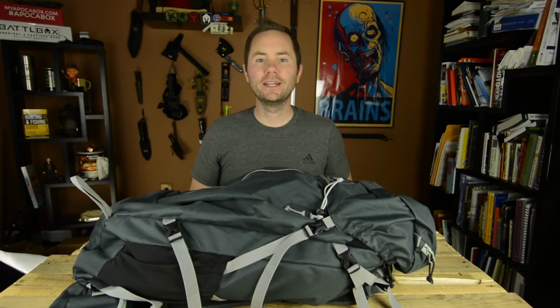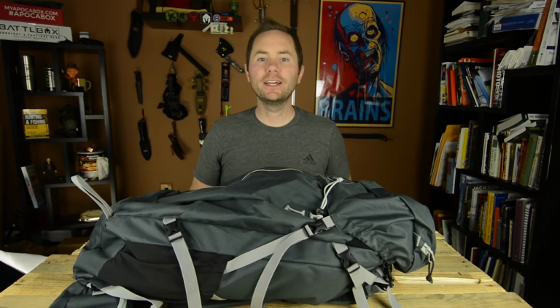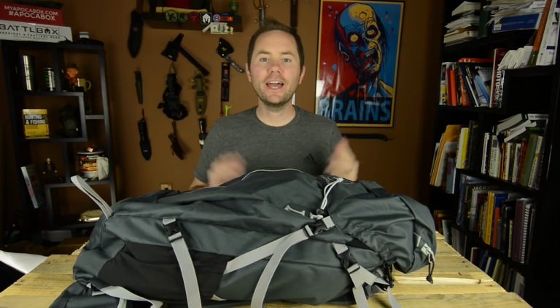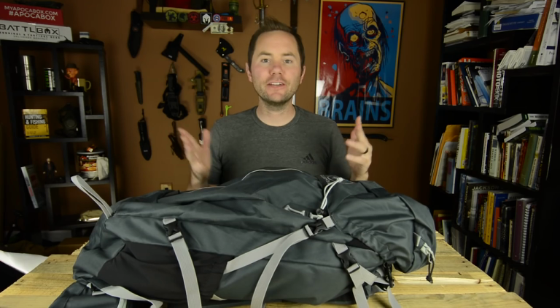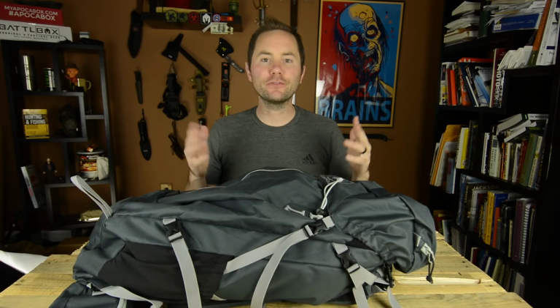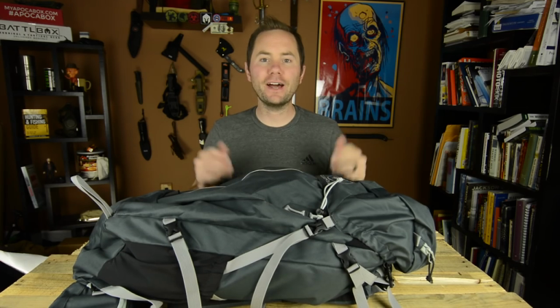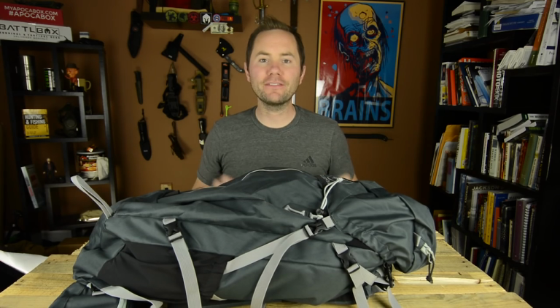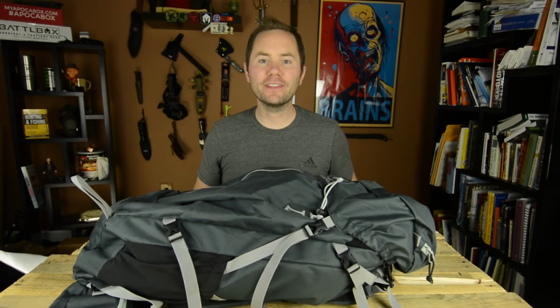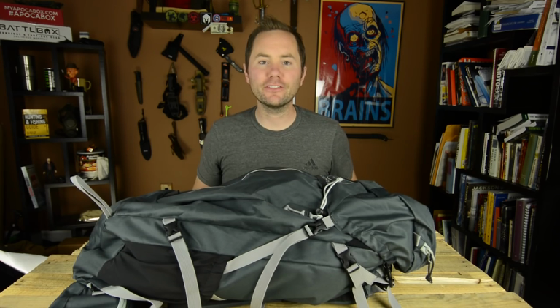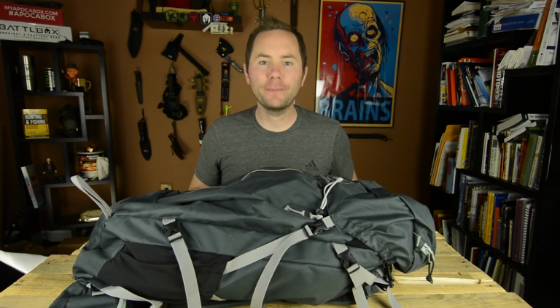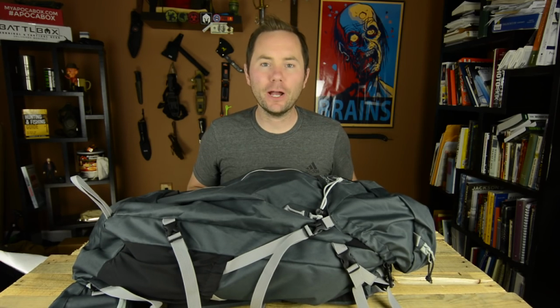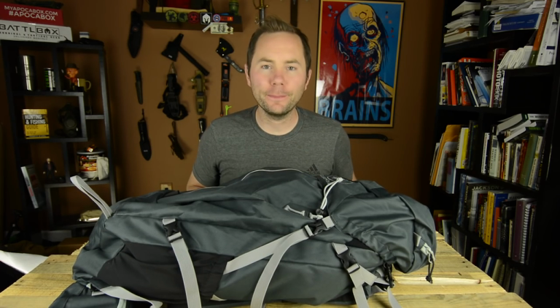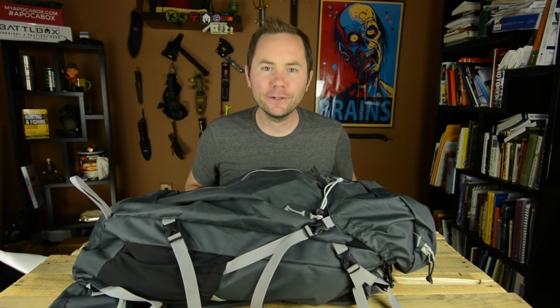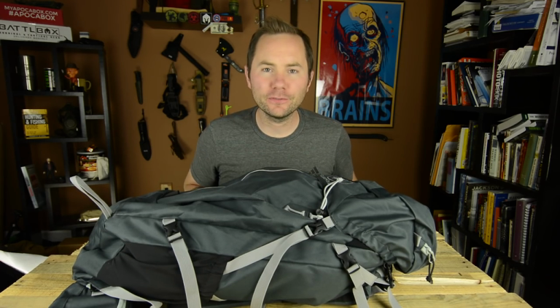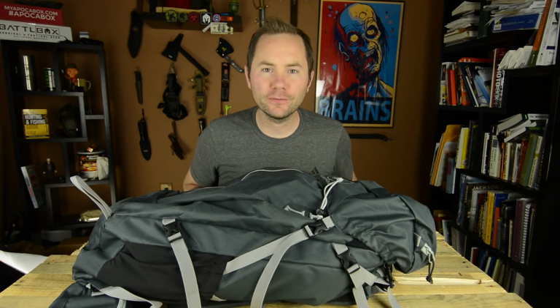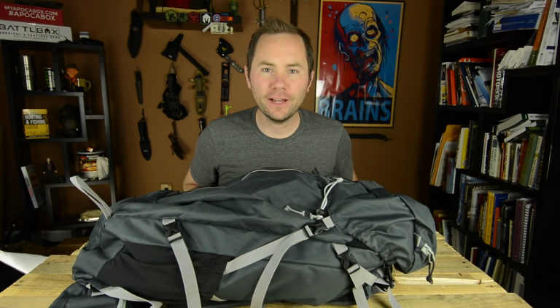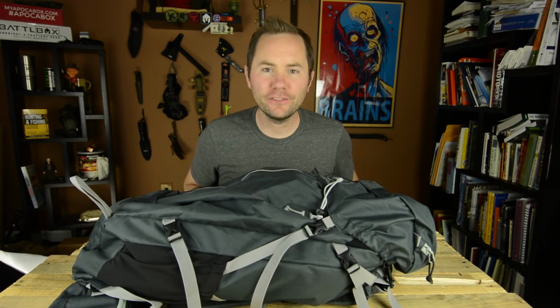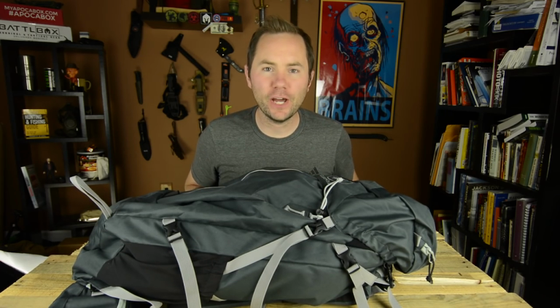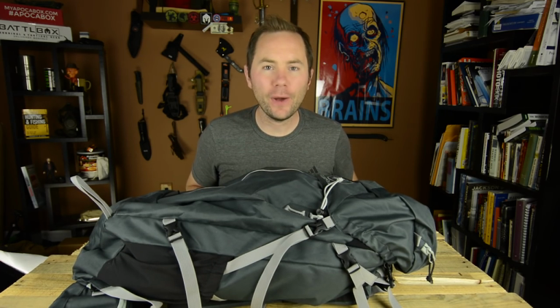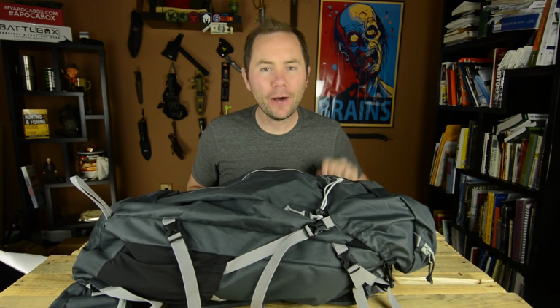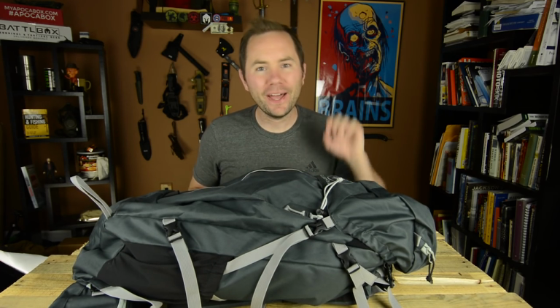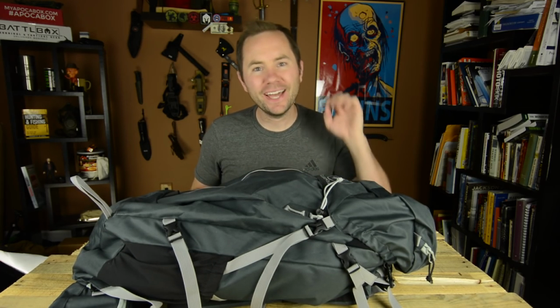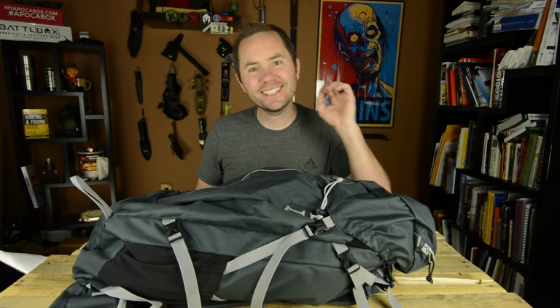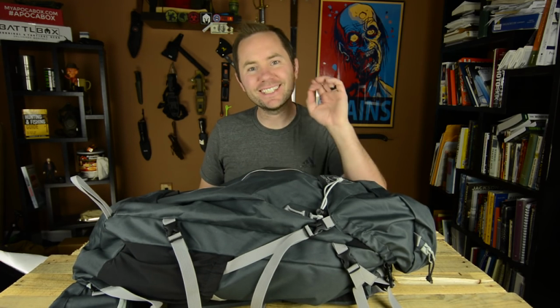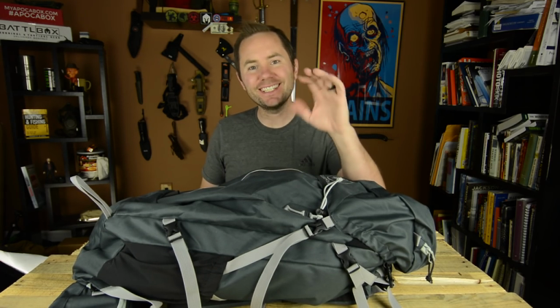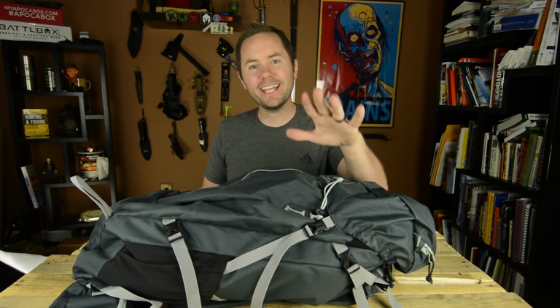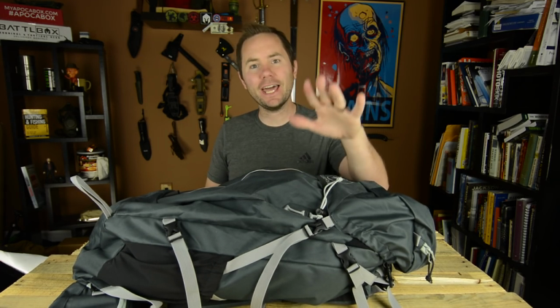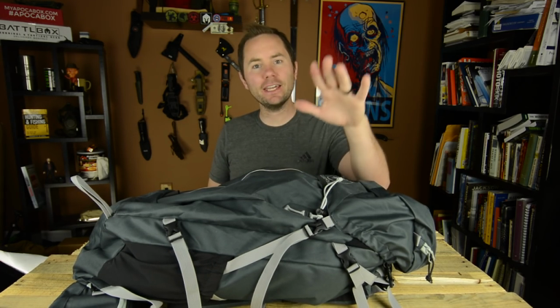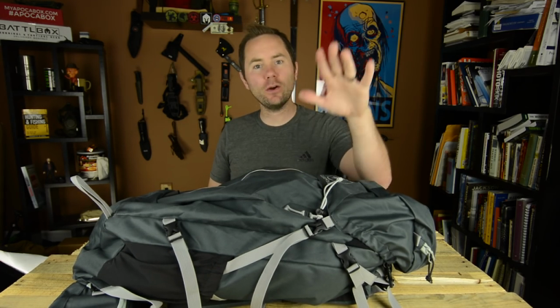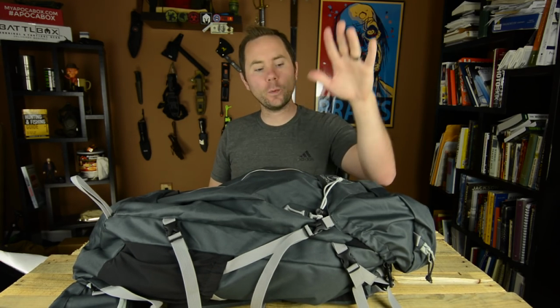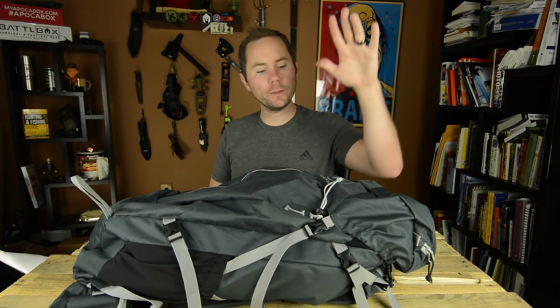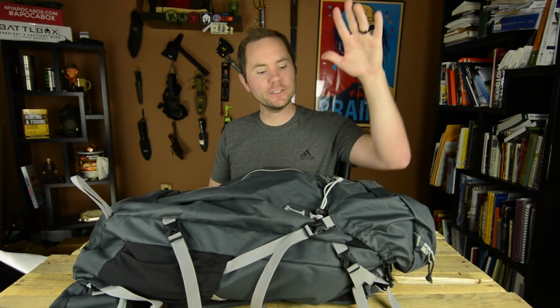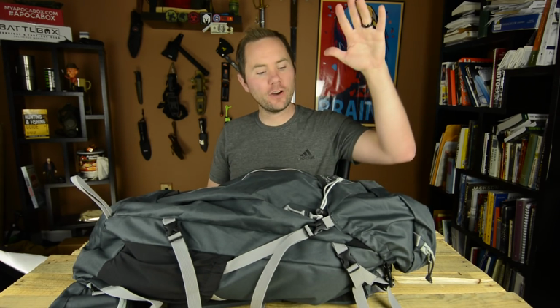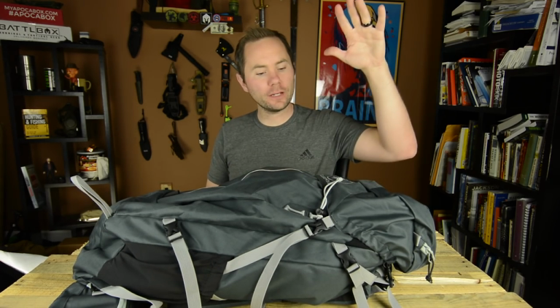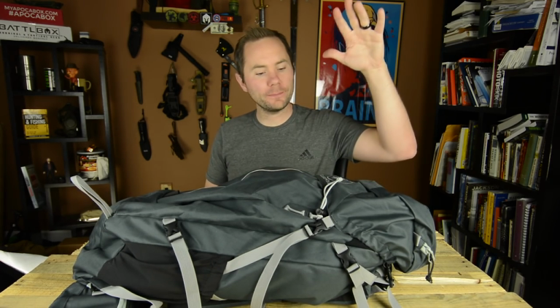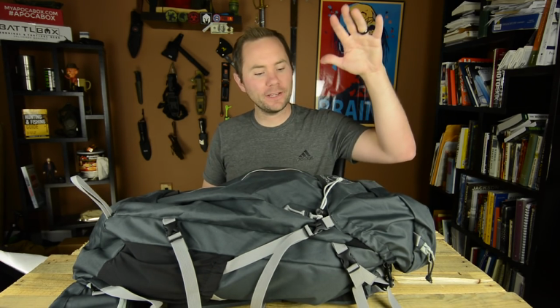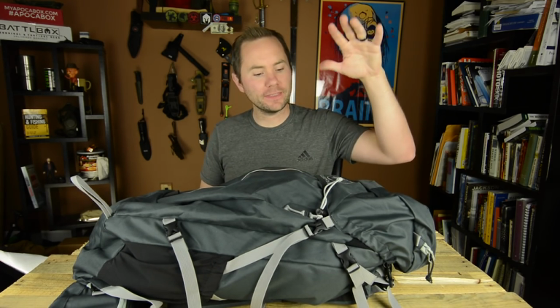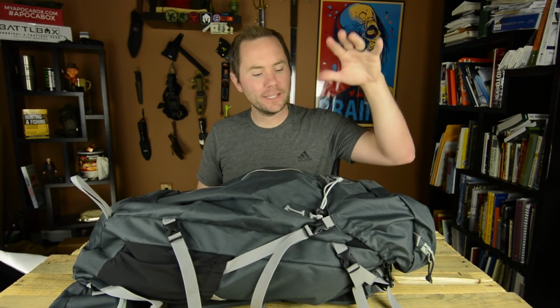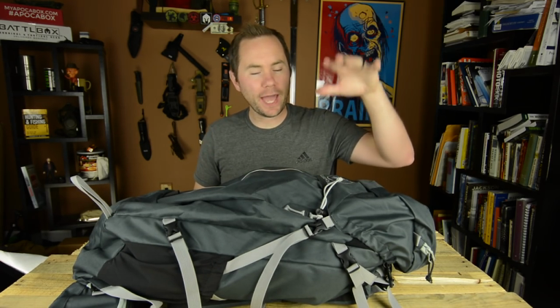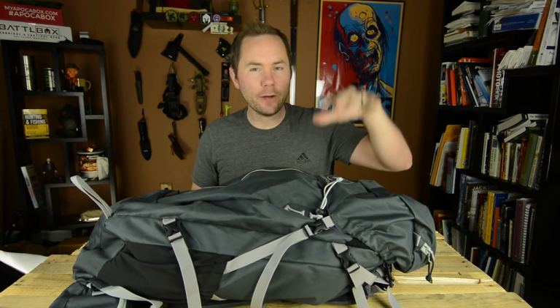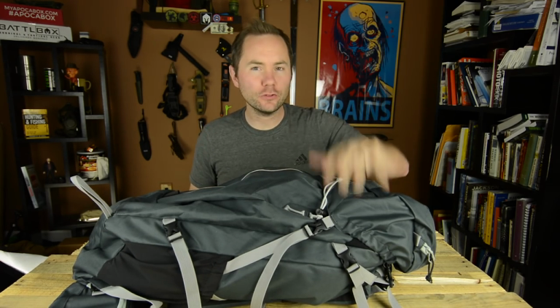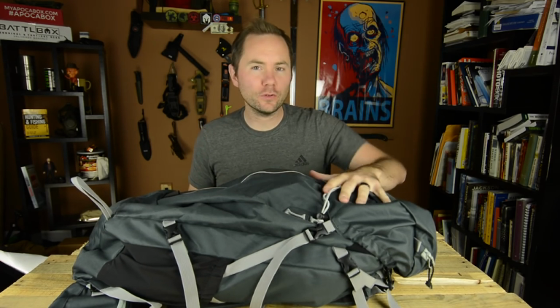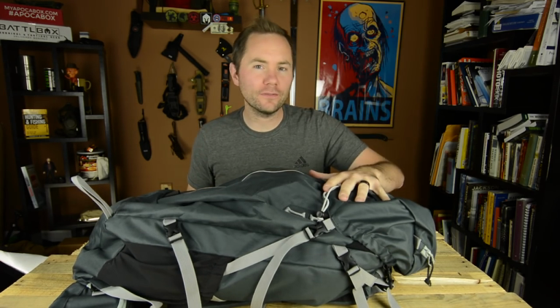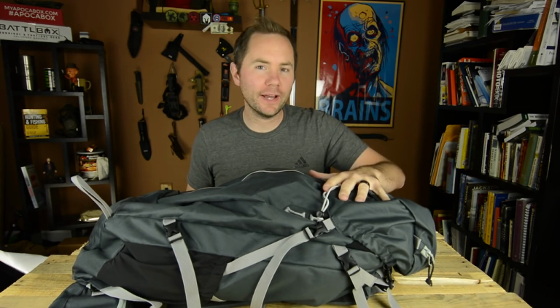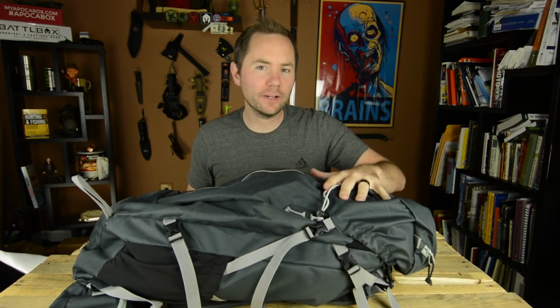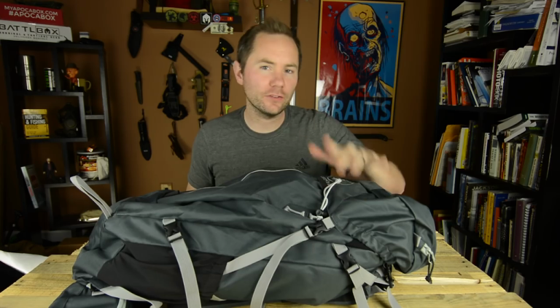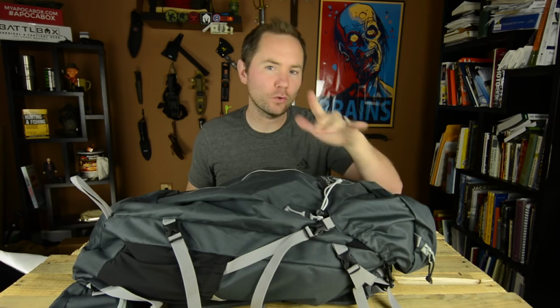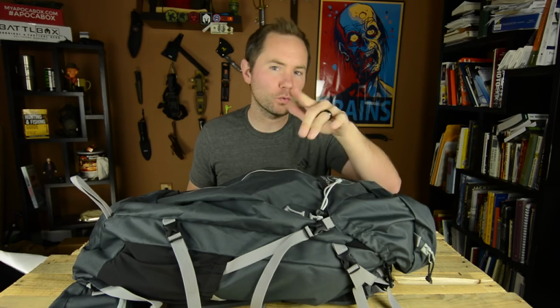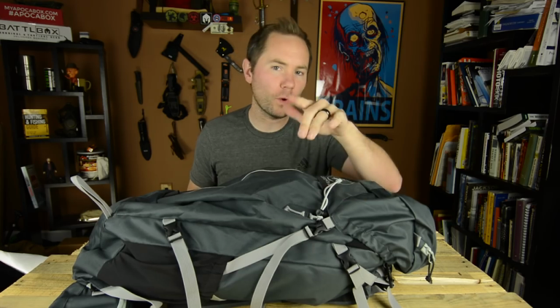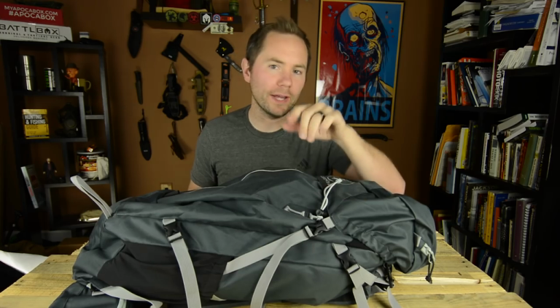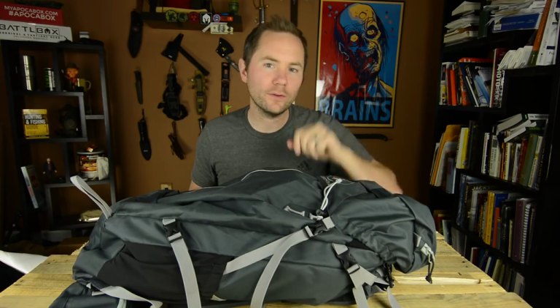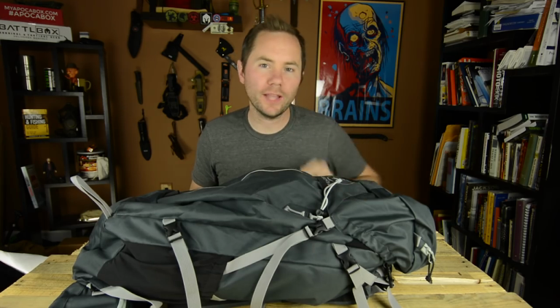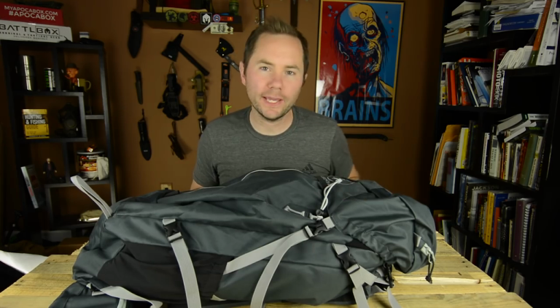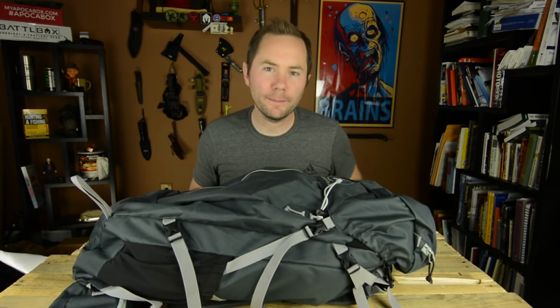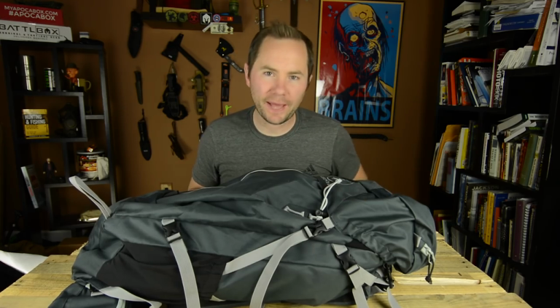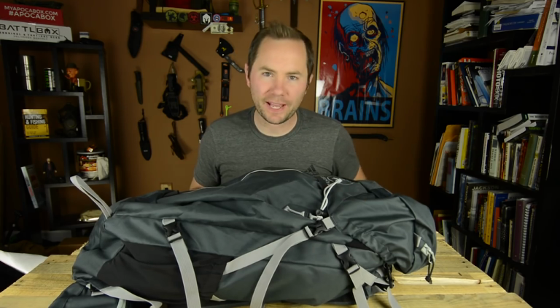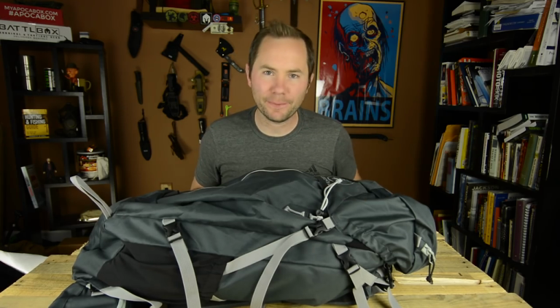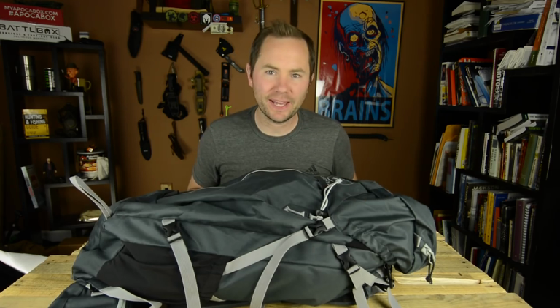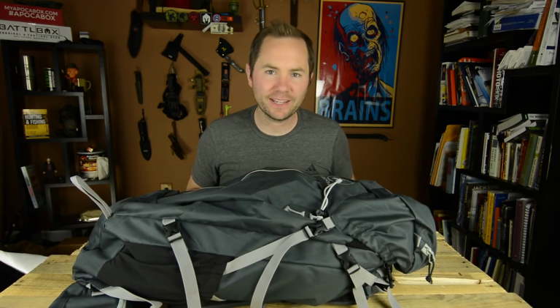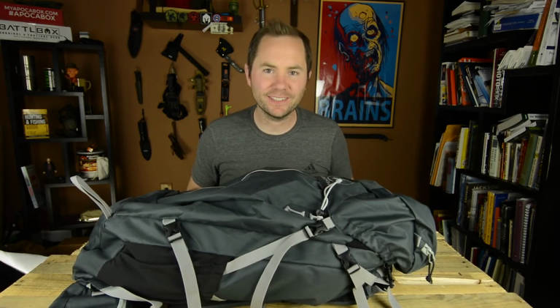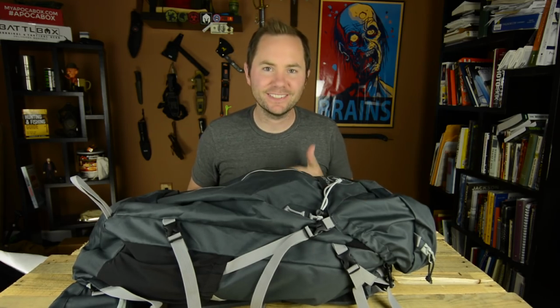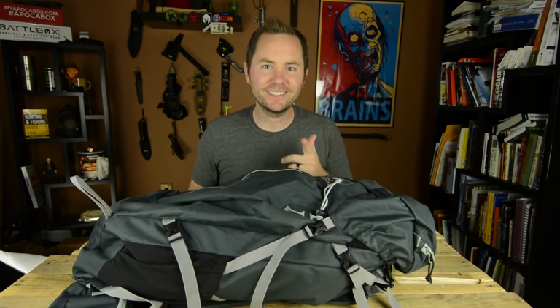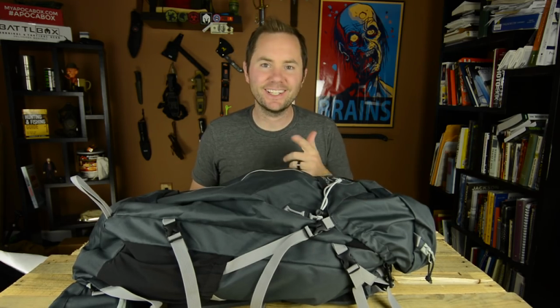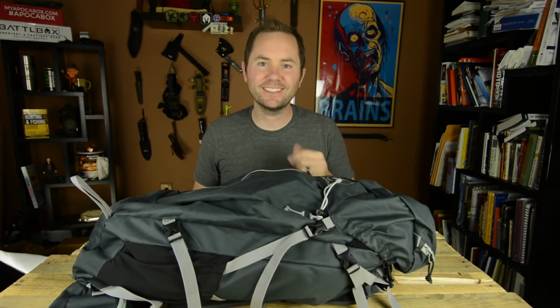Hey survivalists, Malcolm here of Survival Know How, and today we're gonna be talking about the Outdoor Vitals Rhyolite Backpack. Stay tuned.